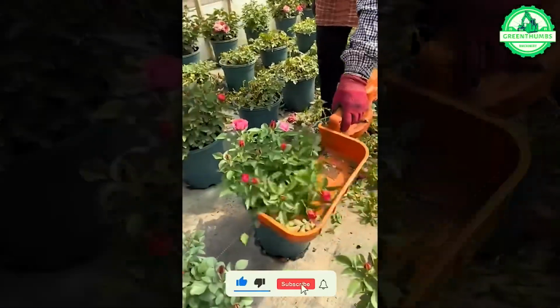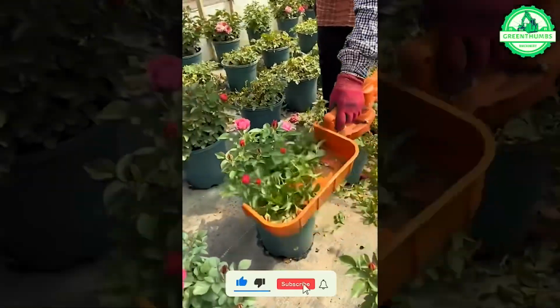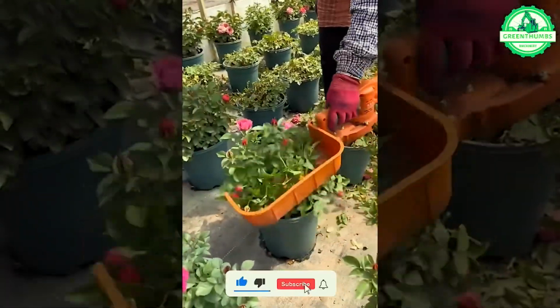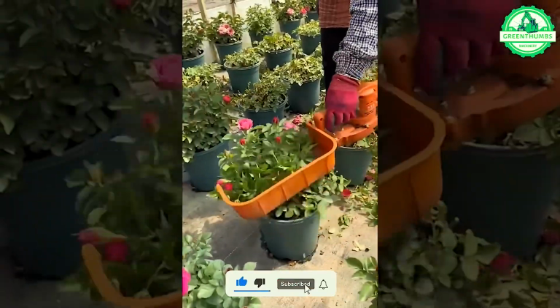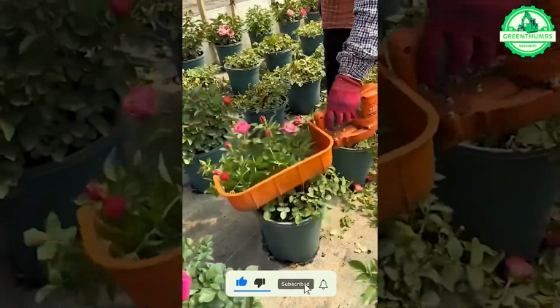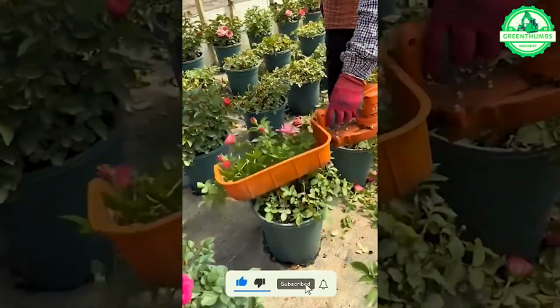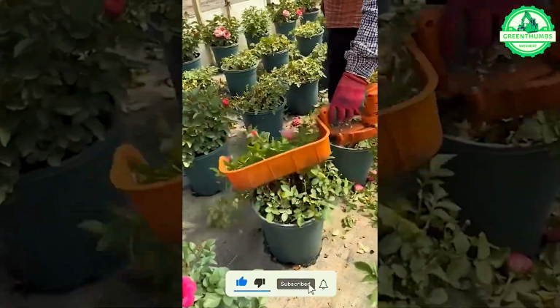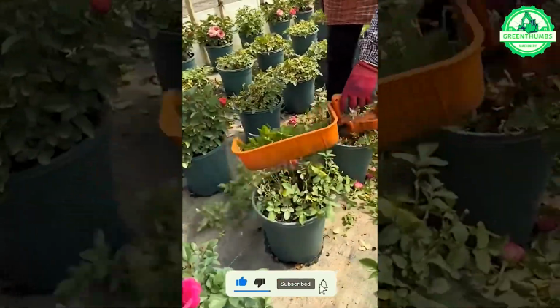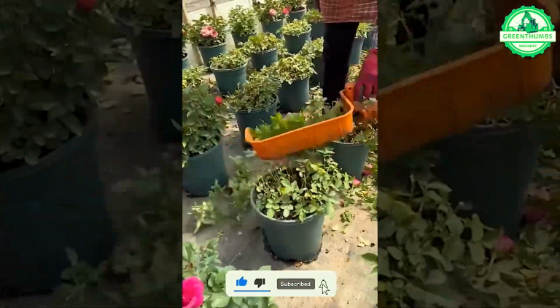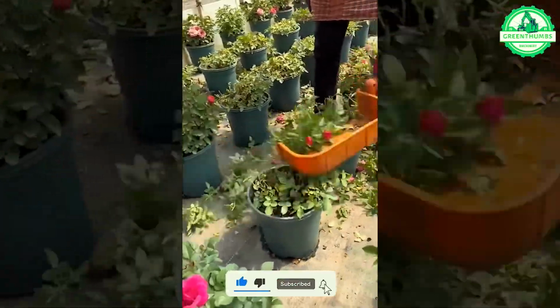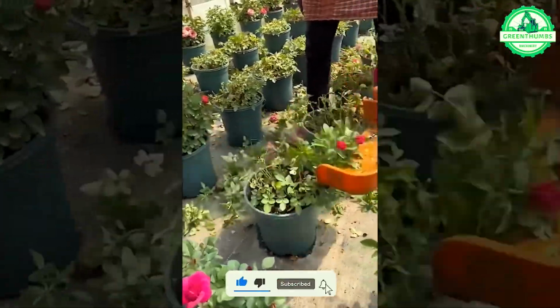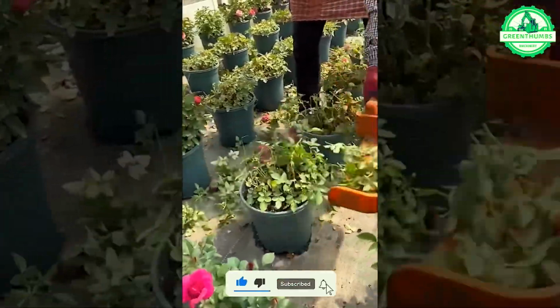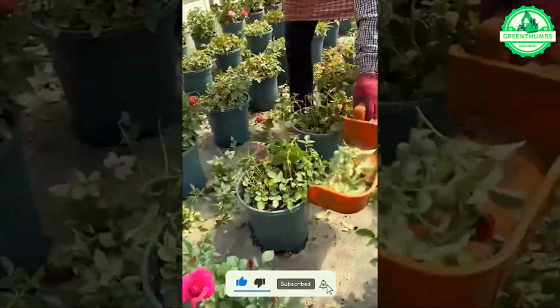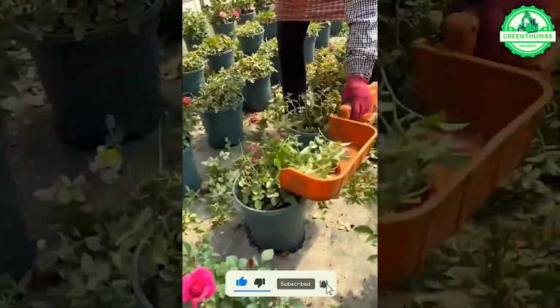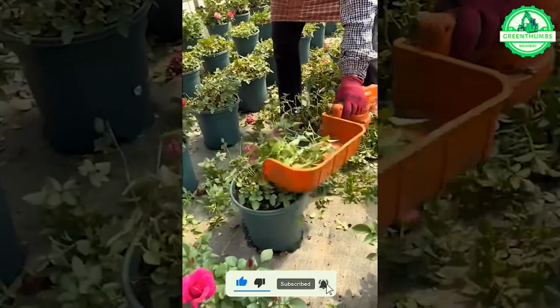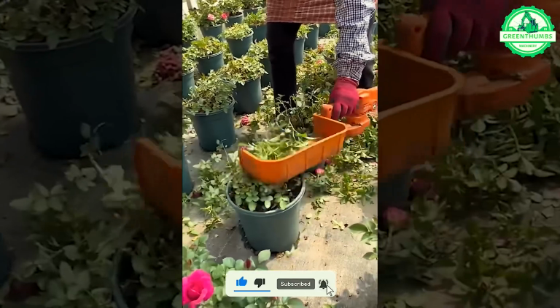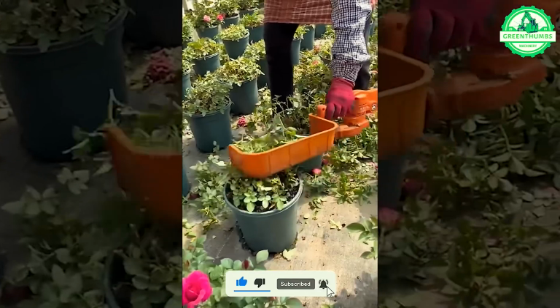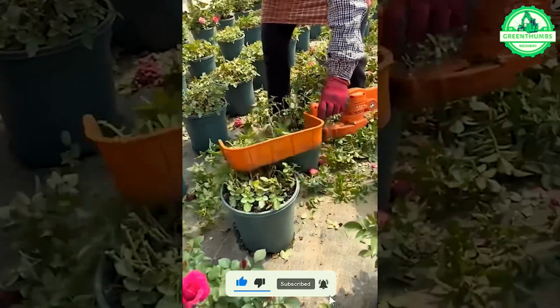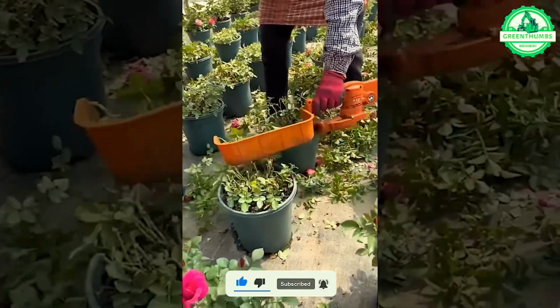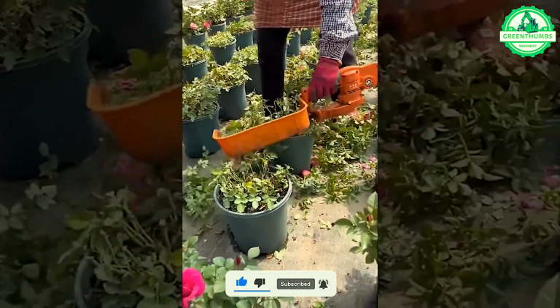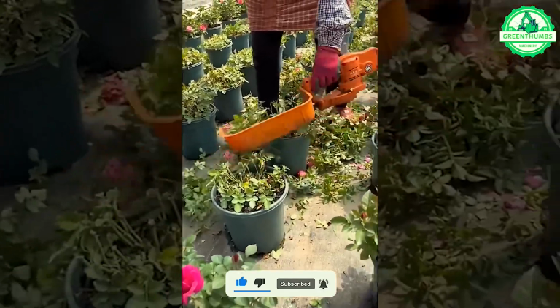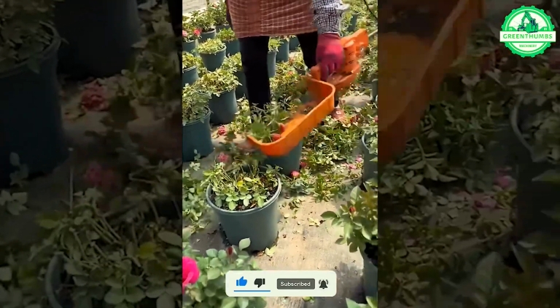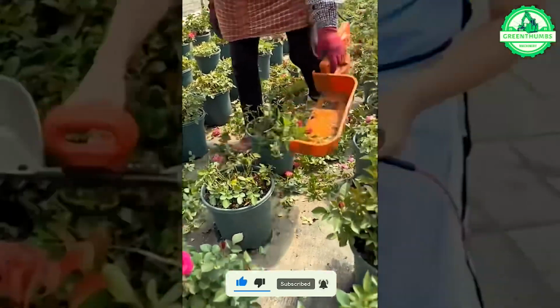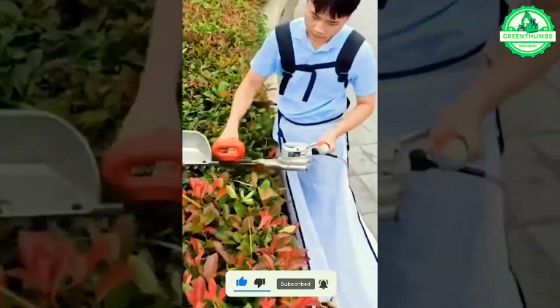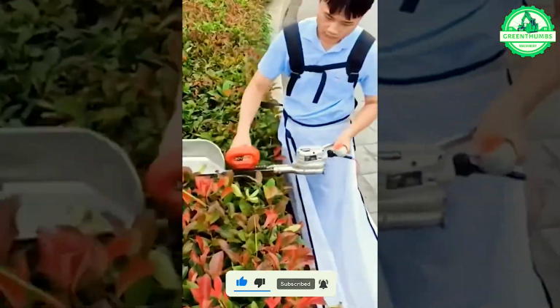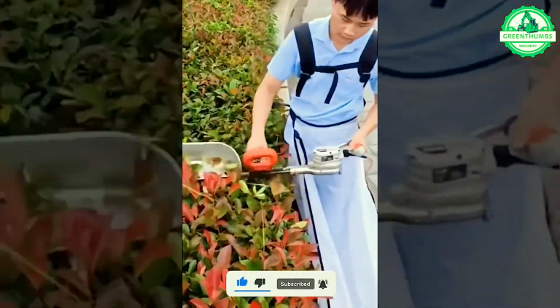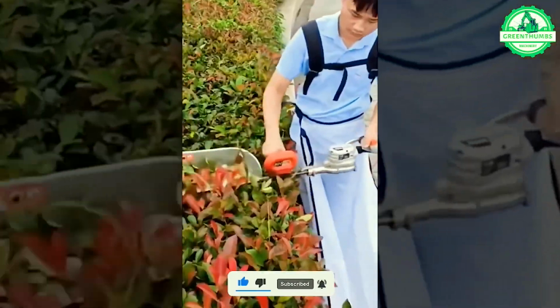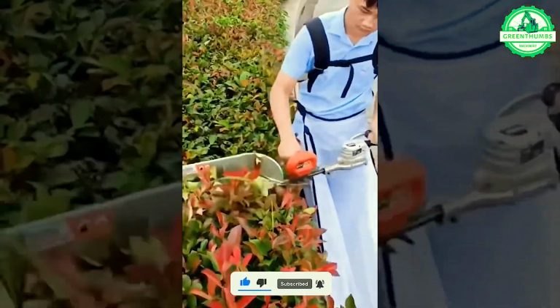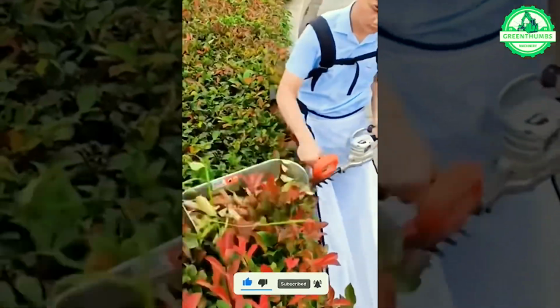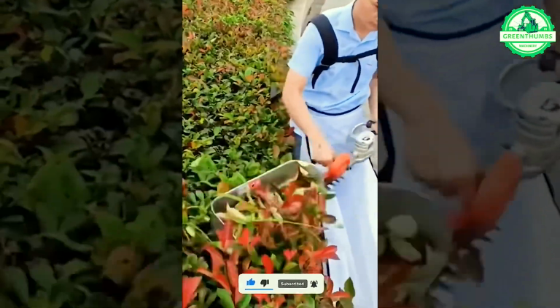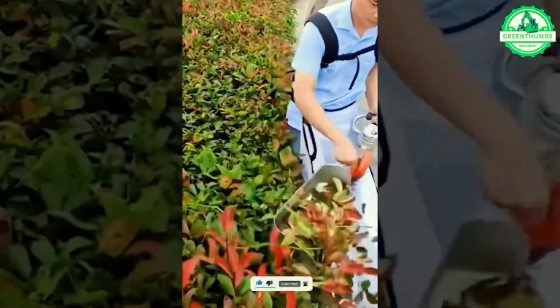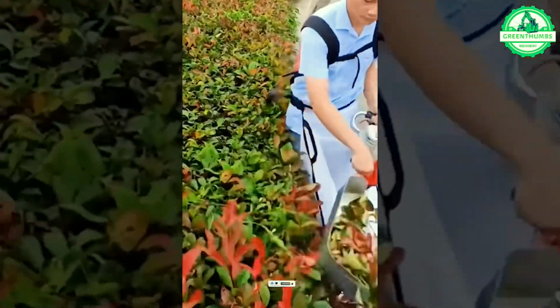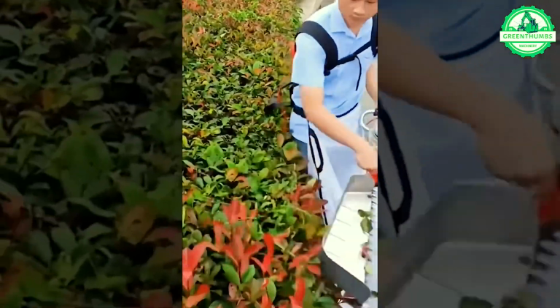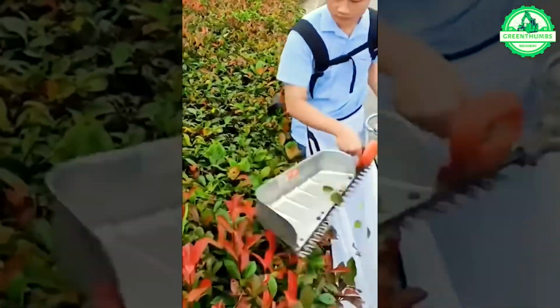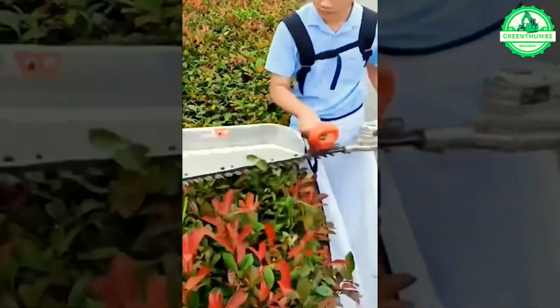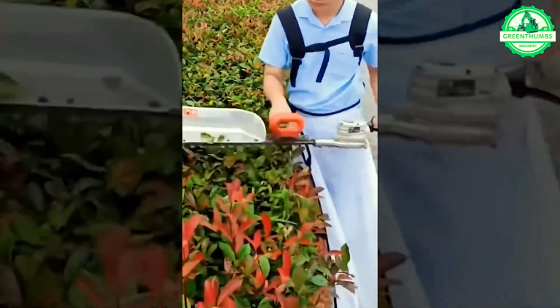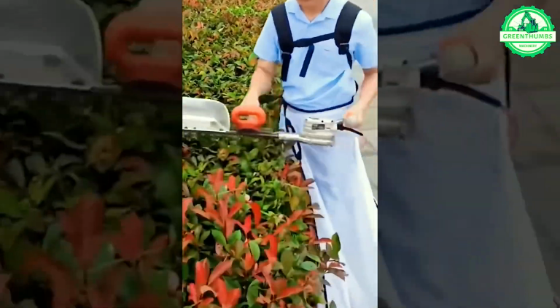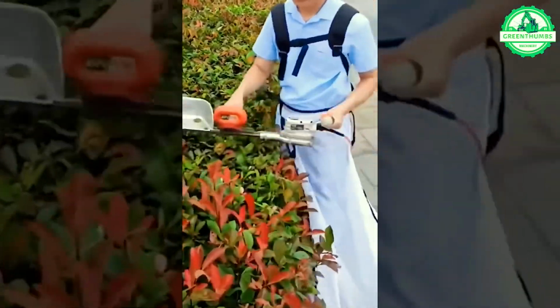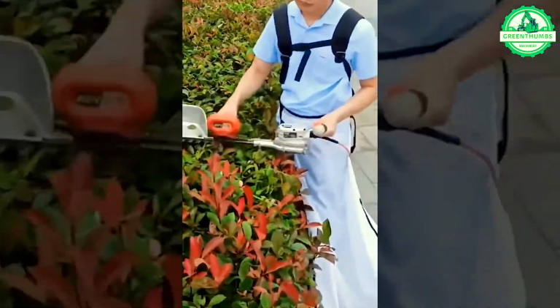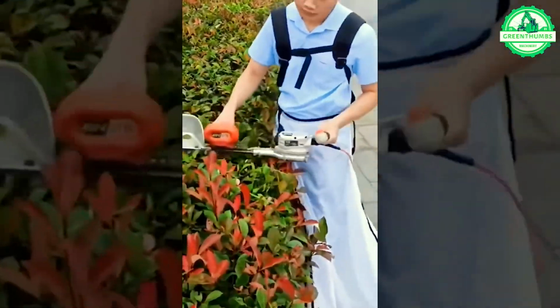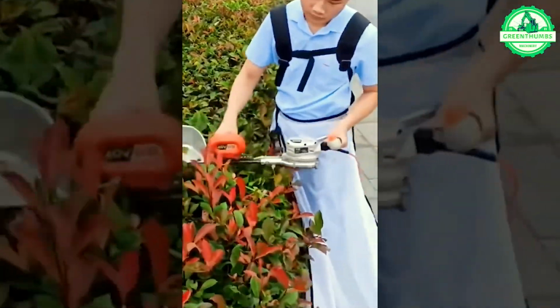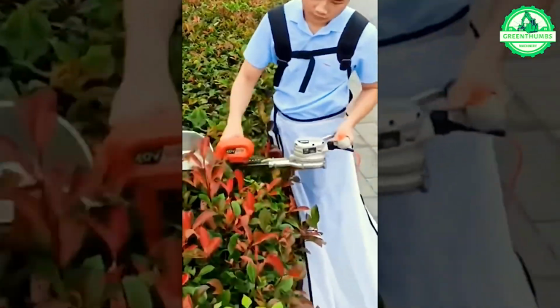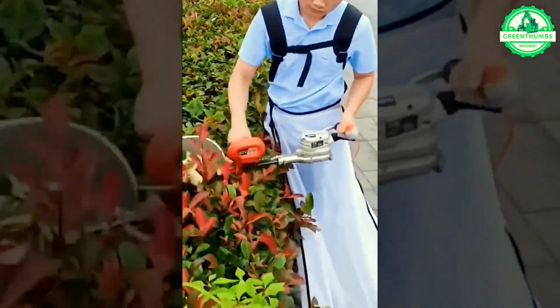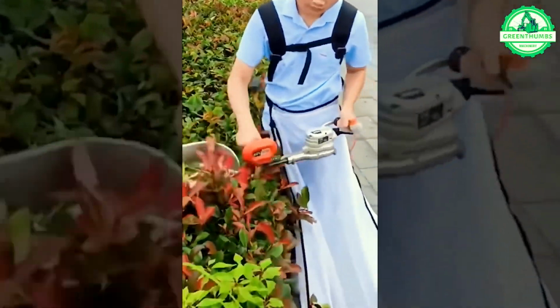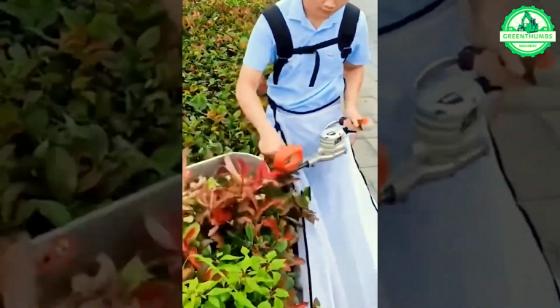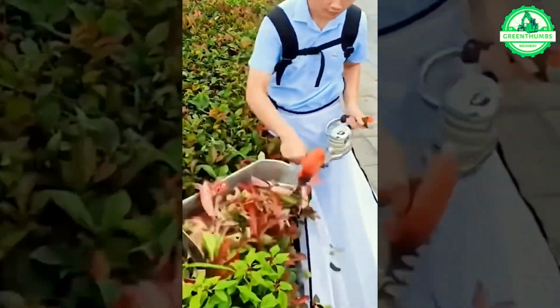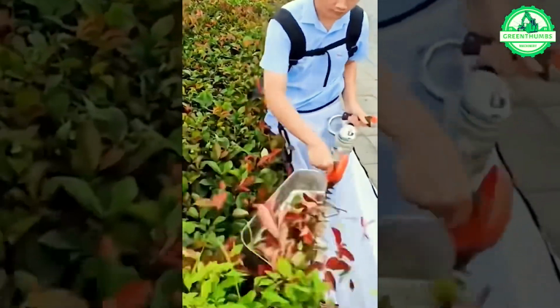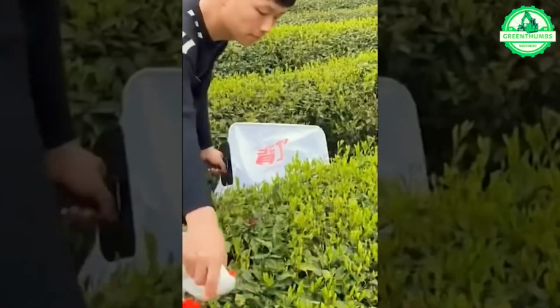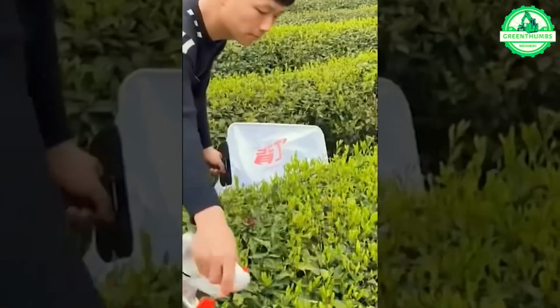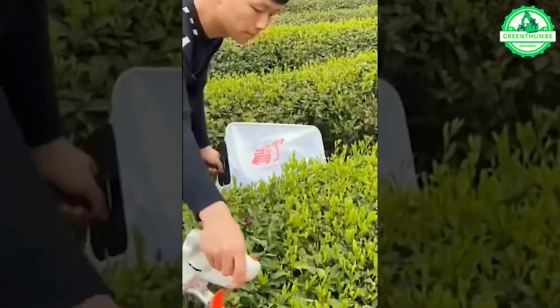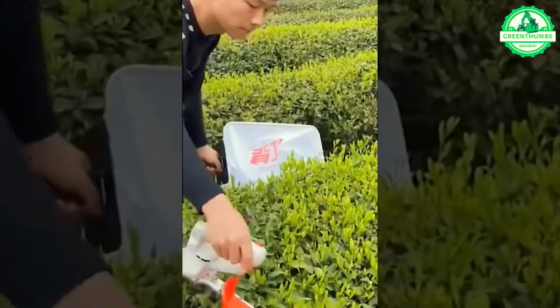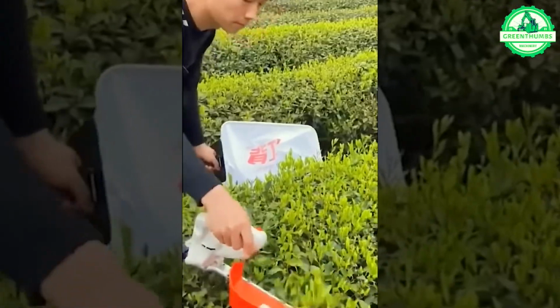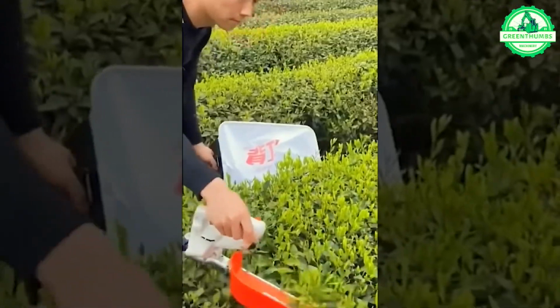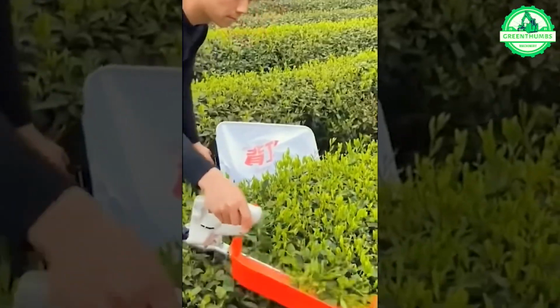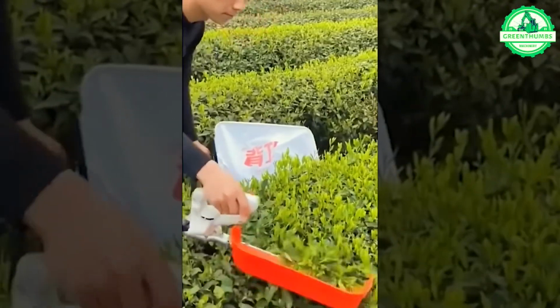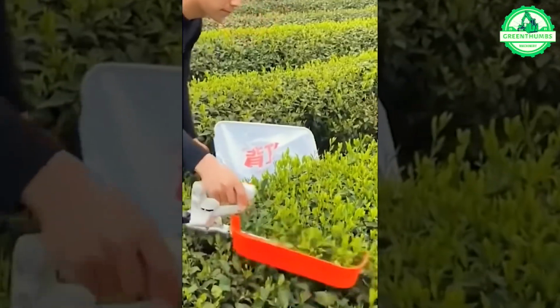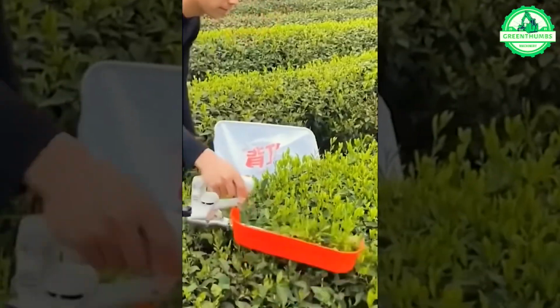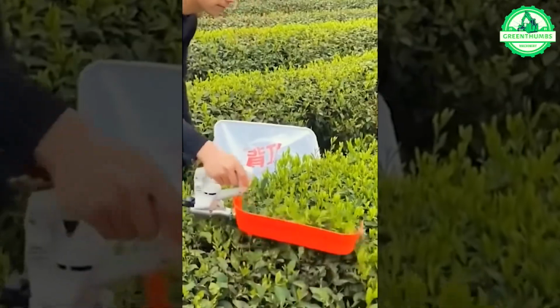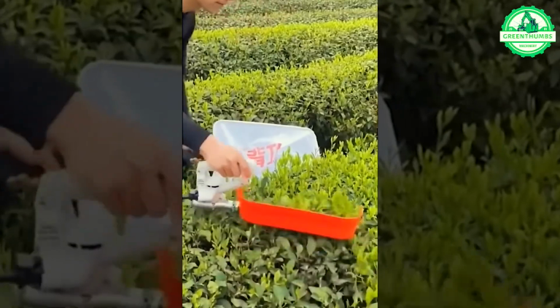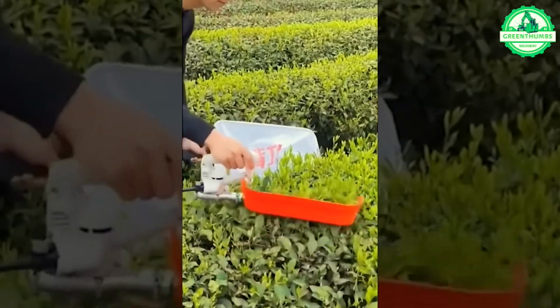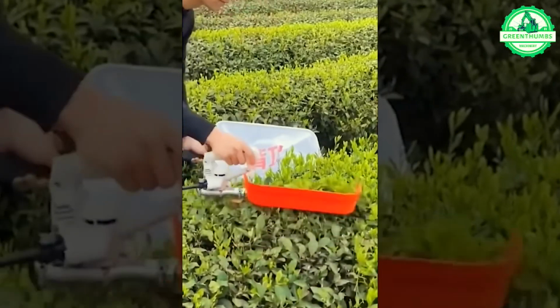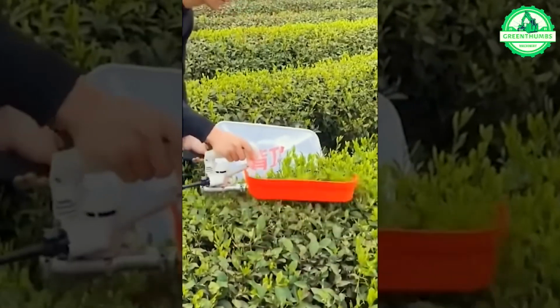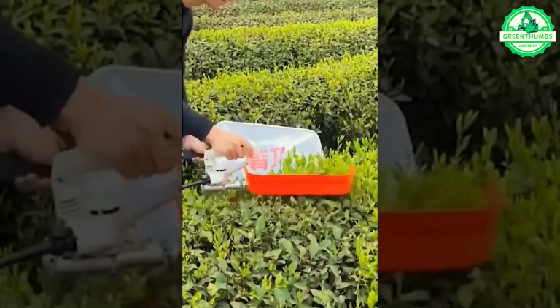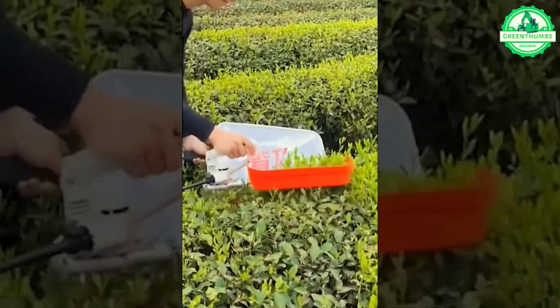To preserve the beauty and freshness of flowers in the future, the act of pruning these trees stands as an essential and integral step.